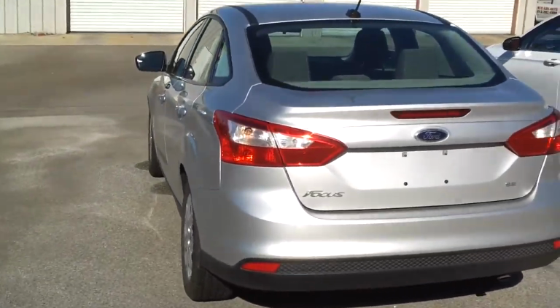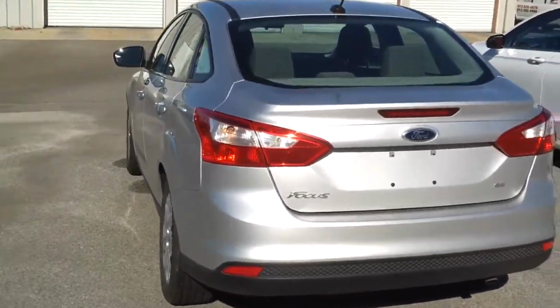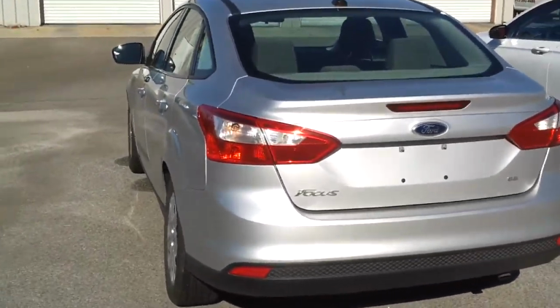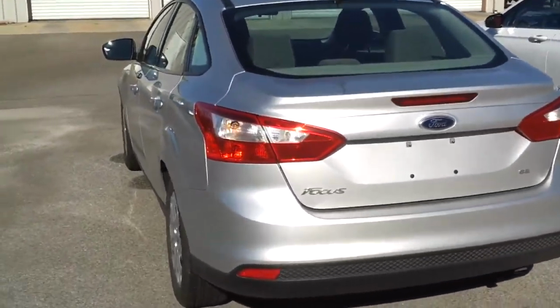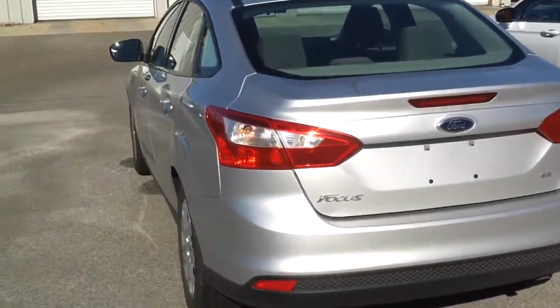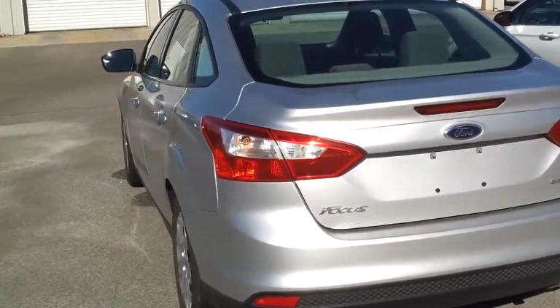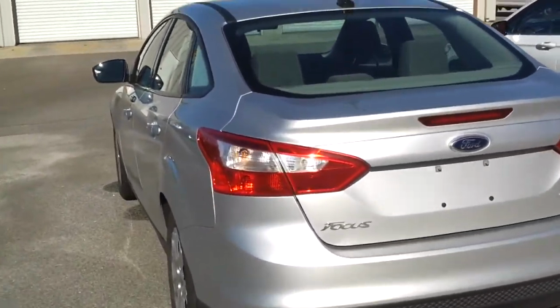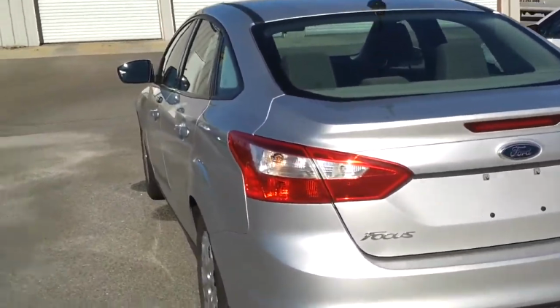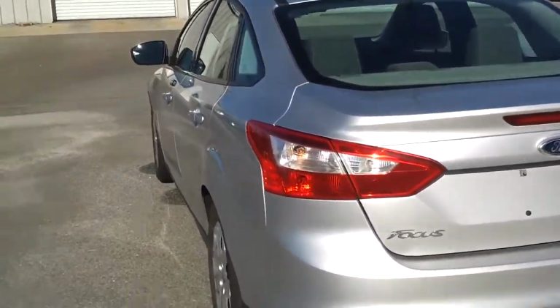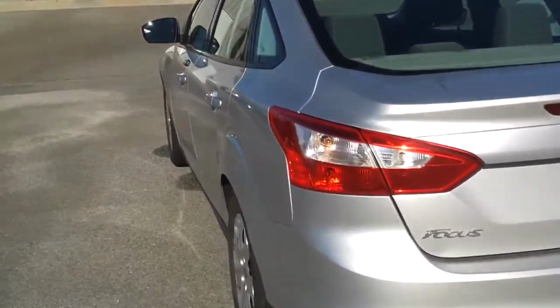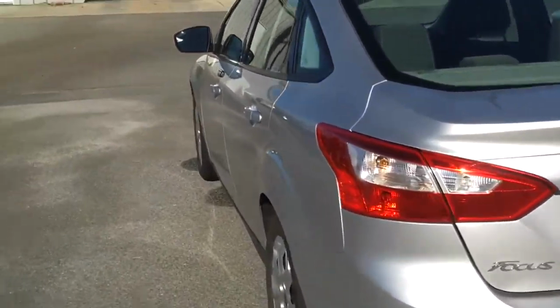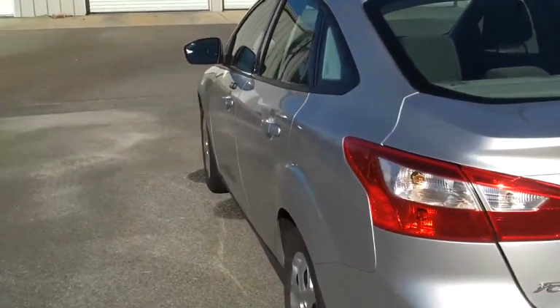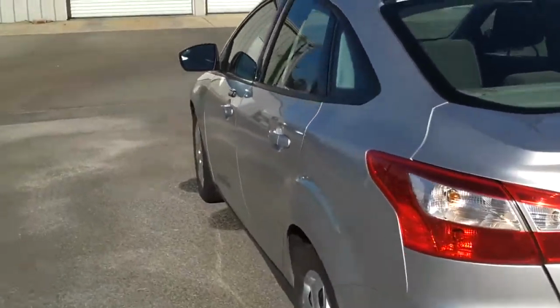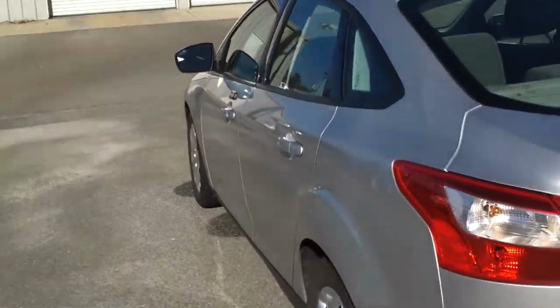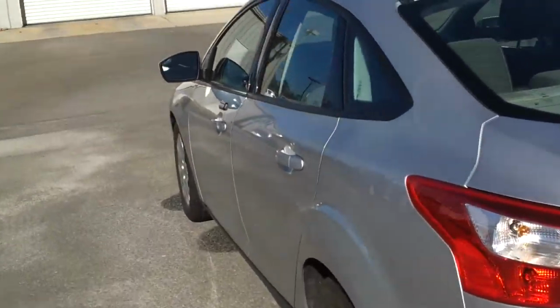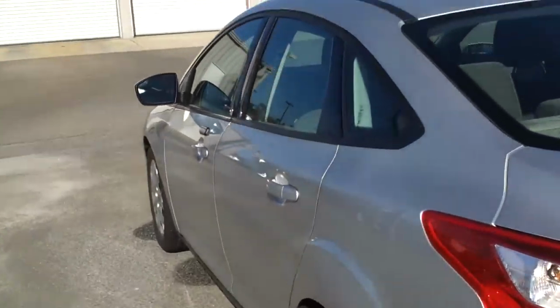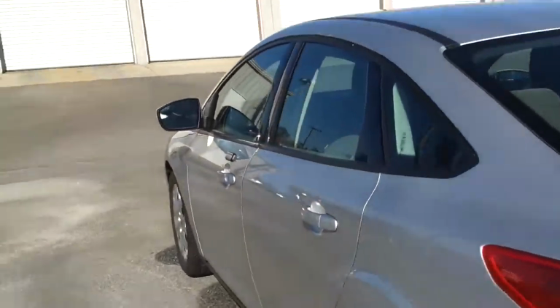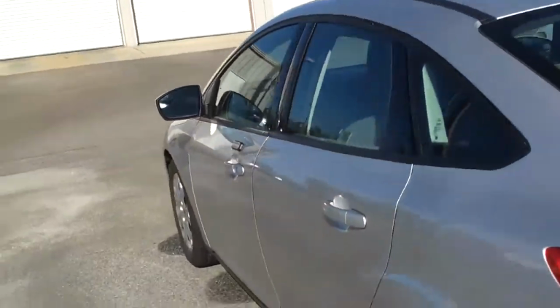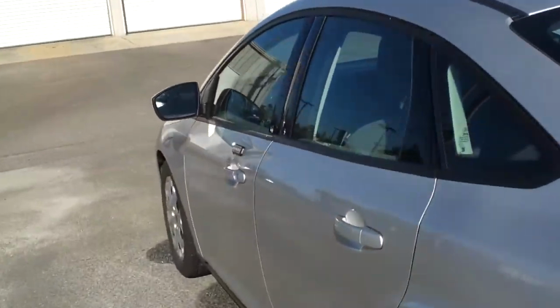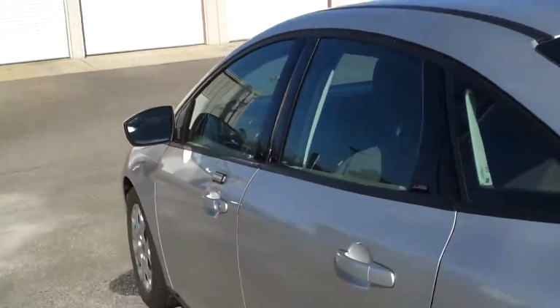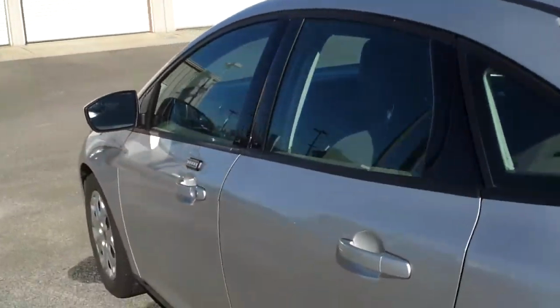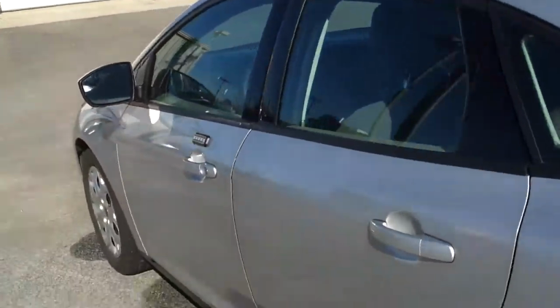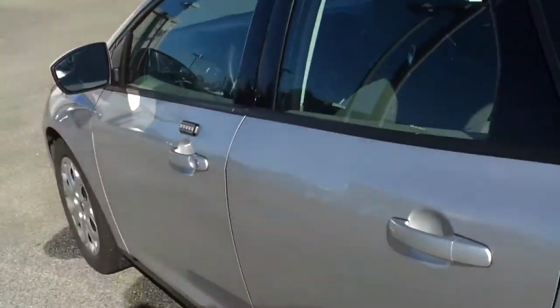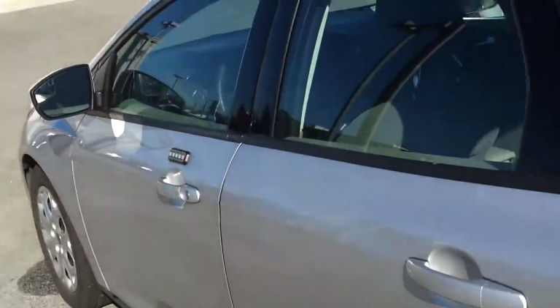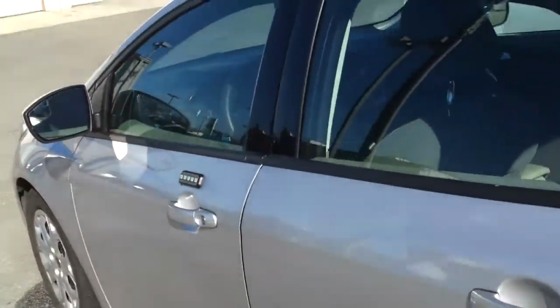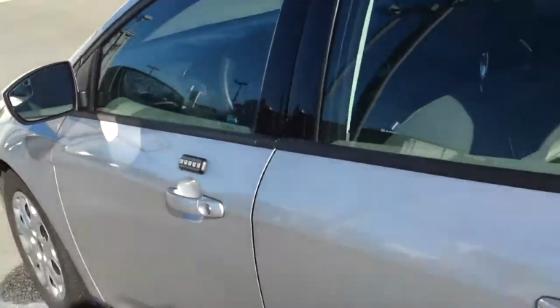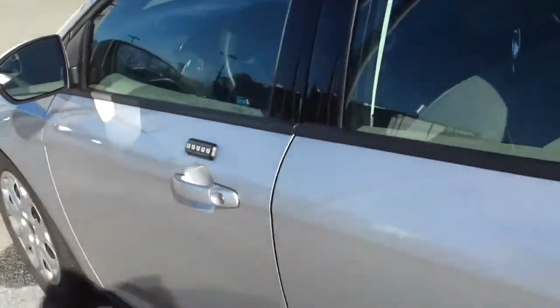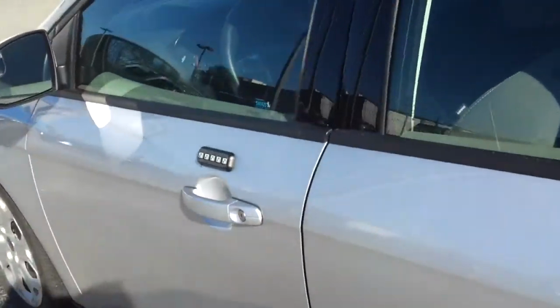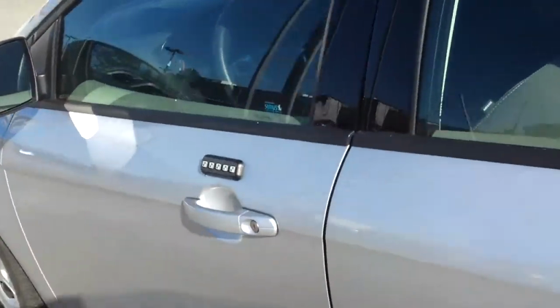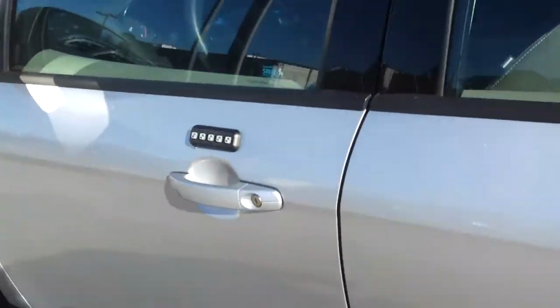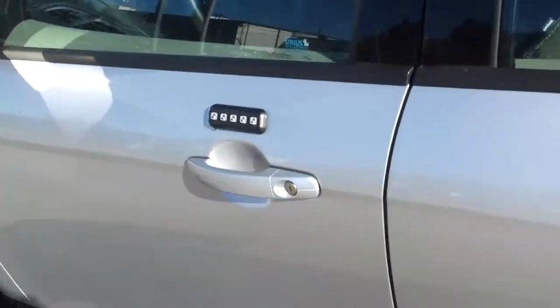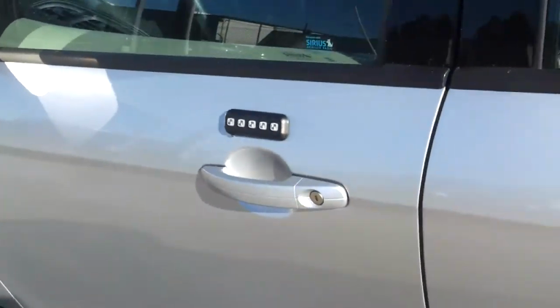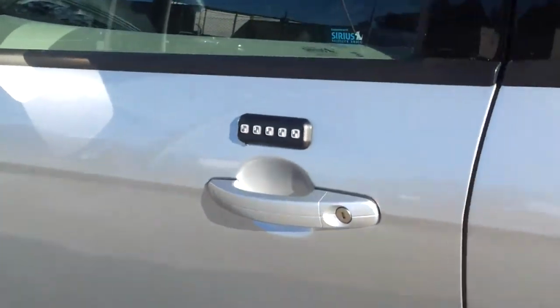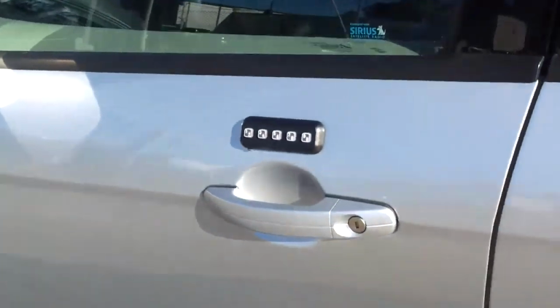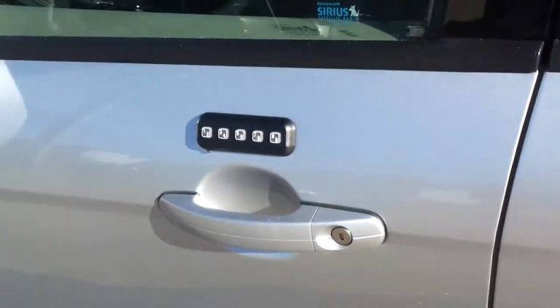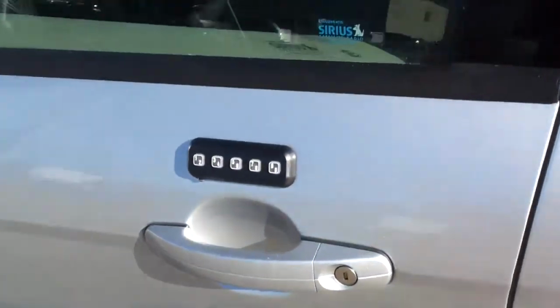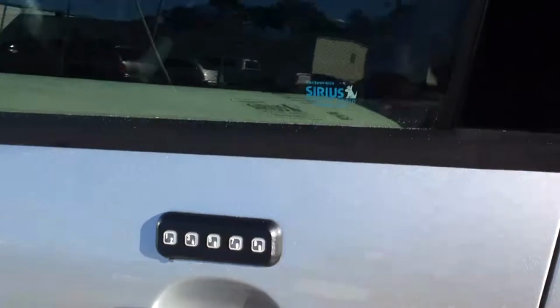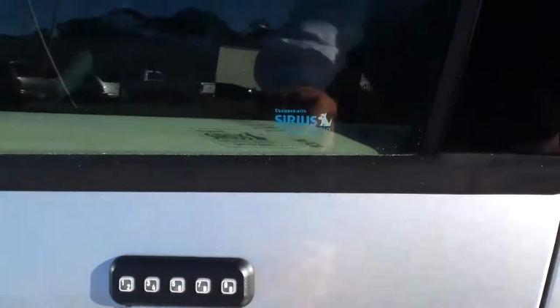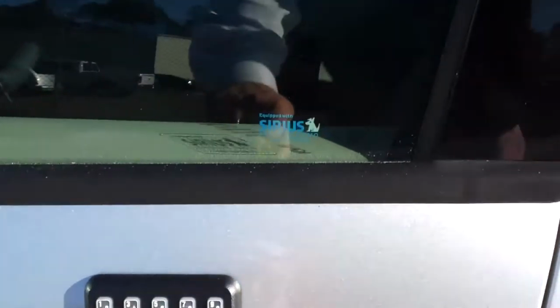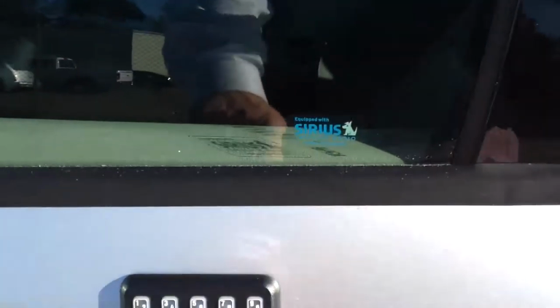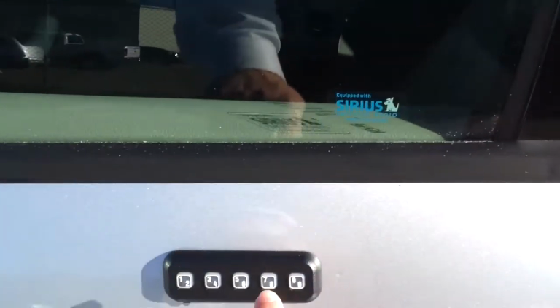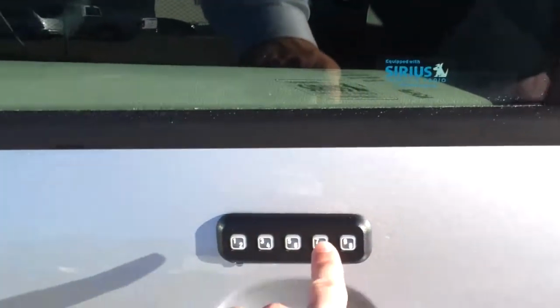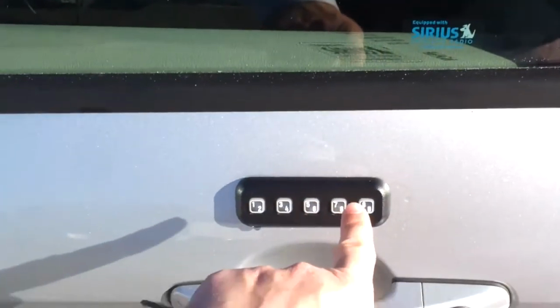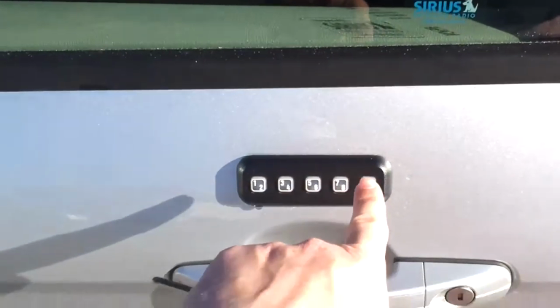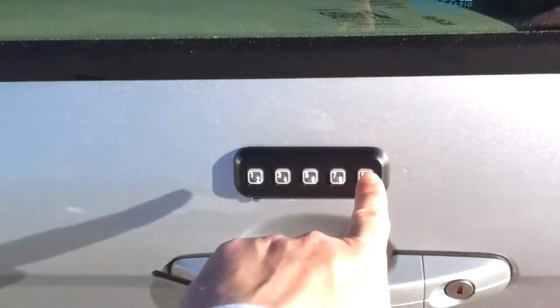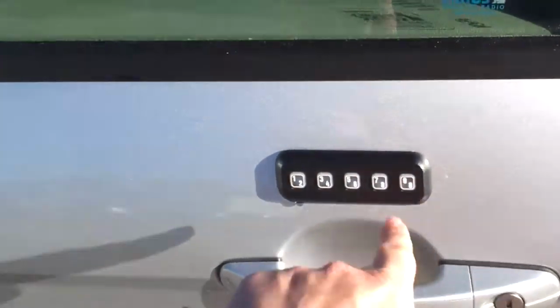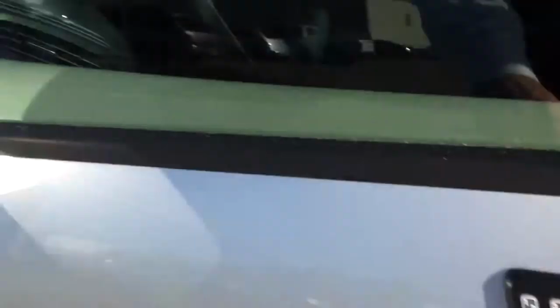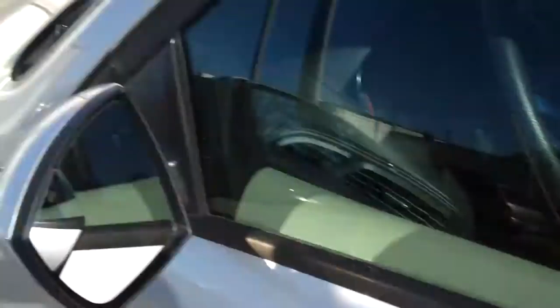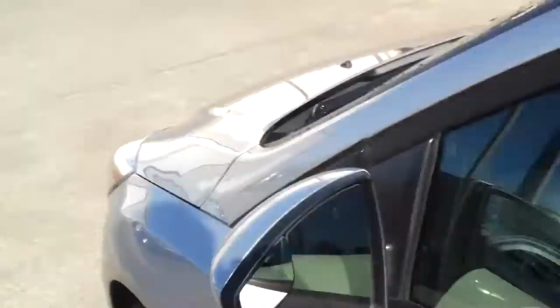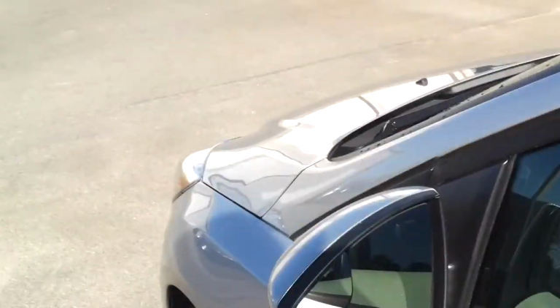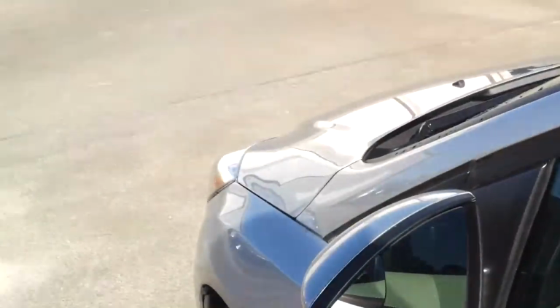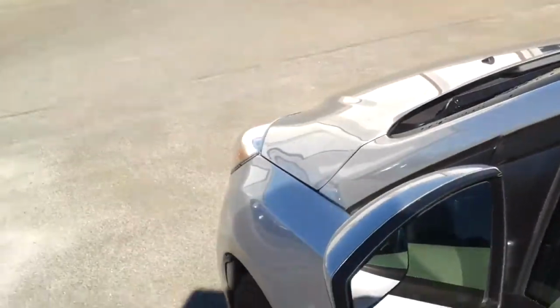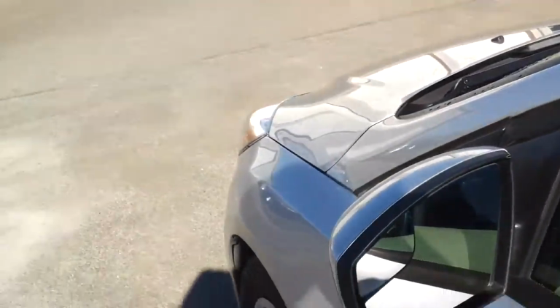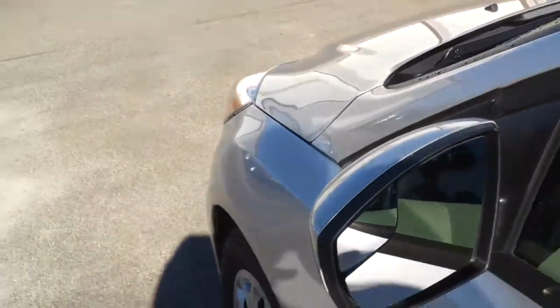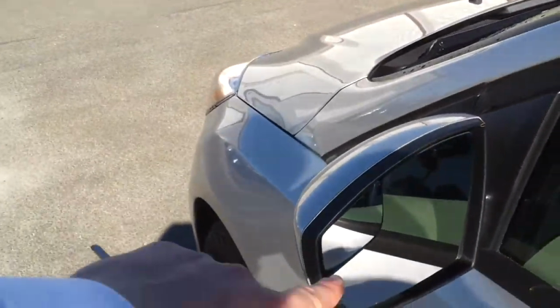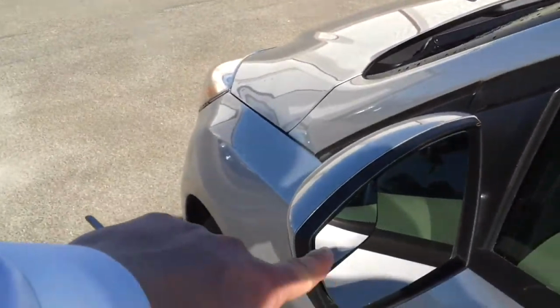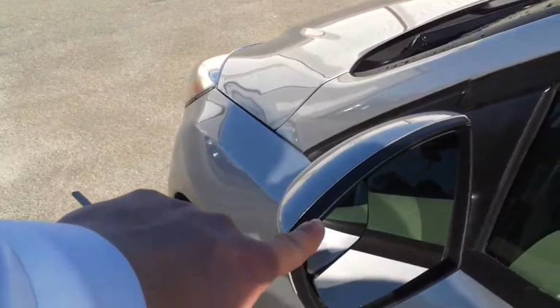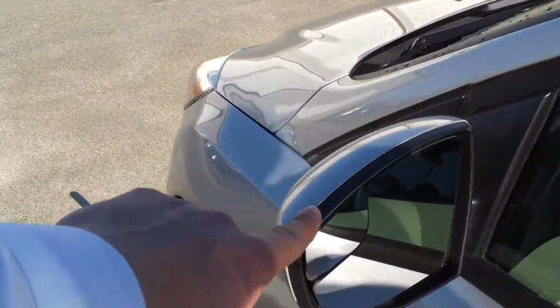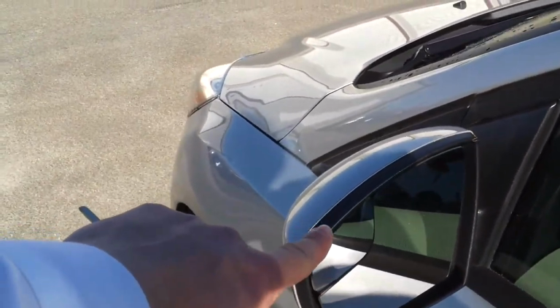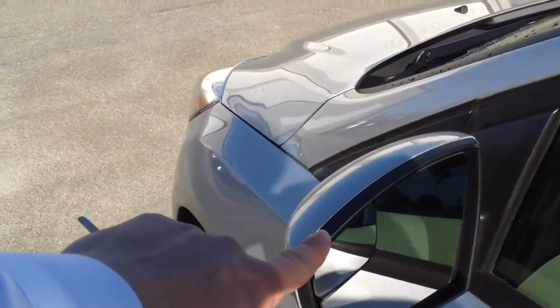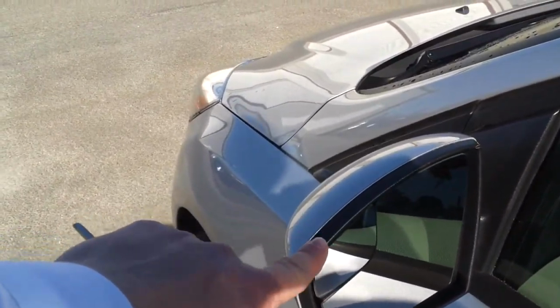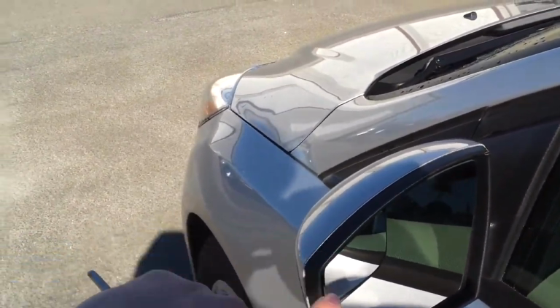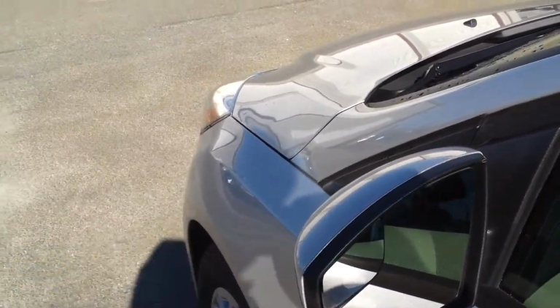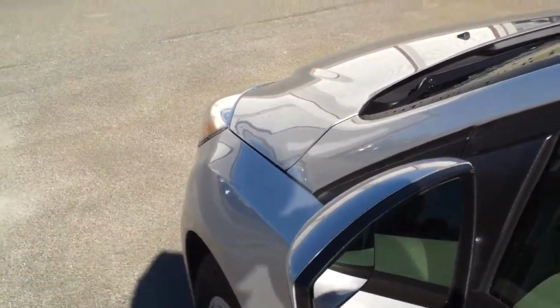That kind of gives you a good look at it. It's a little bit smaller than the Fusion, but it's close. It does have the keypad keyless entry, and also has the blind spot mirrors.